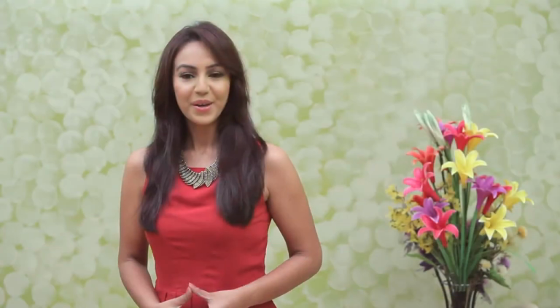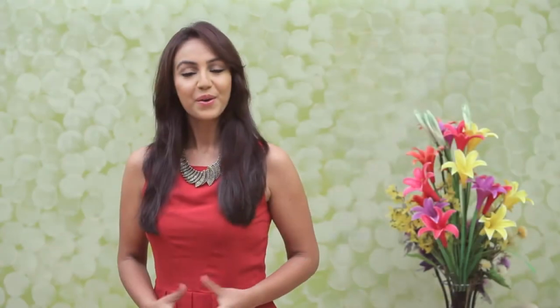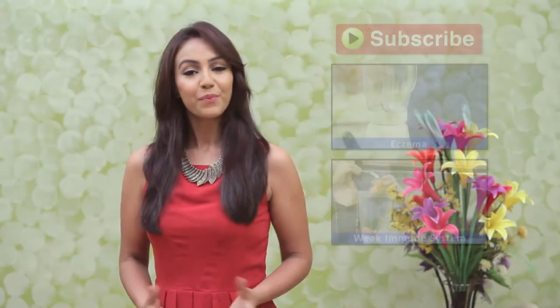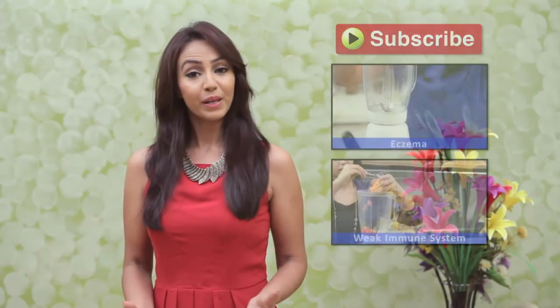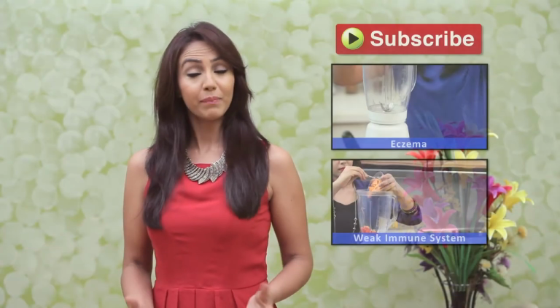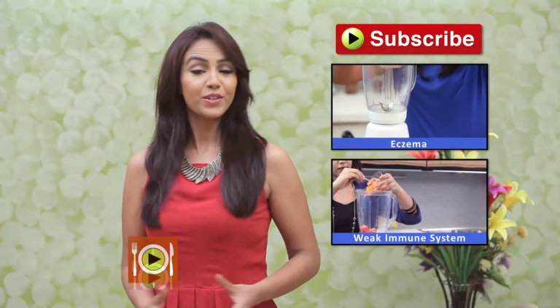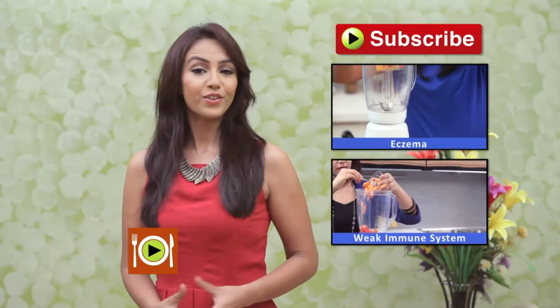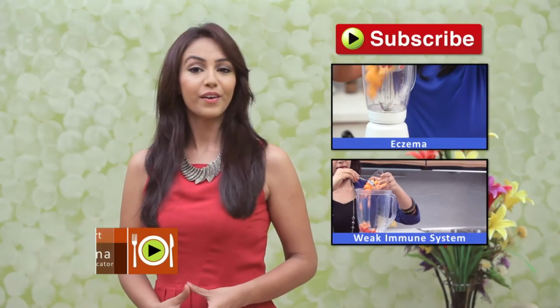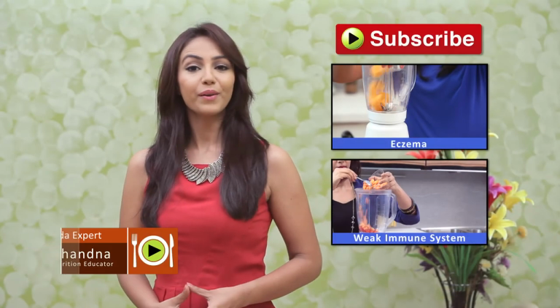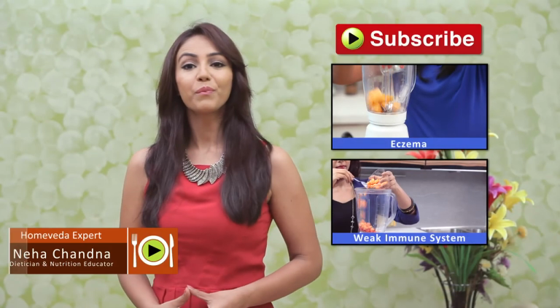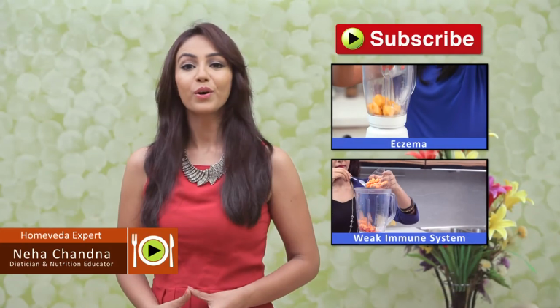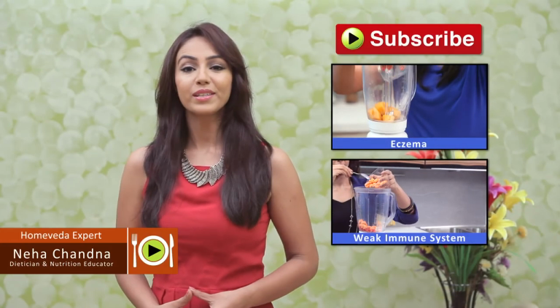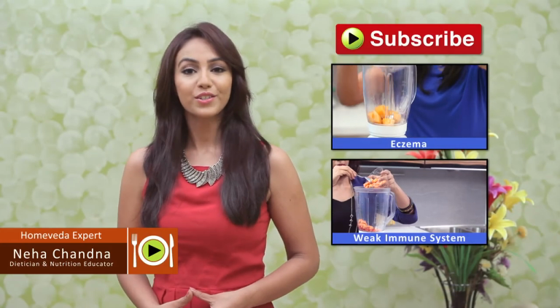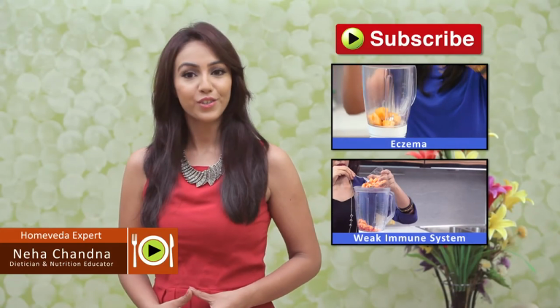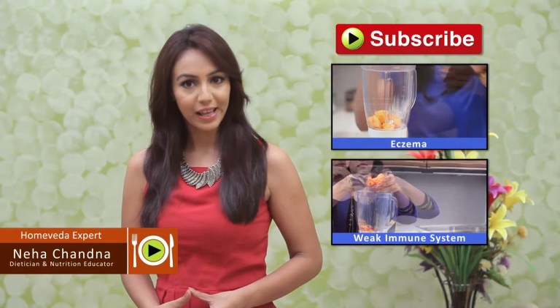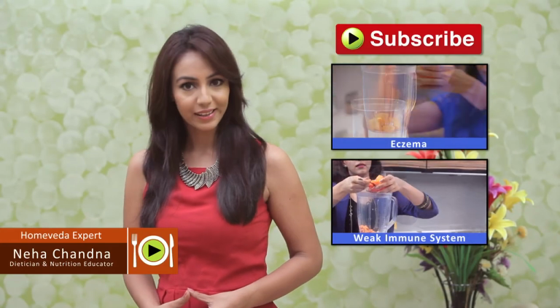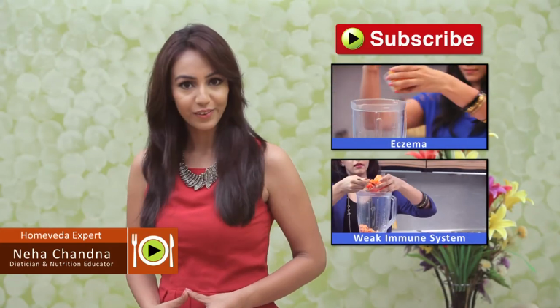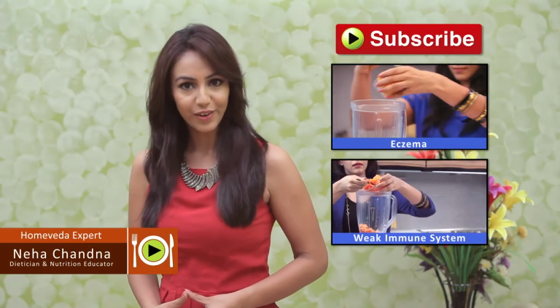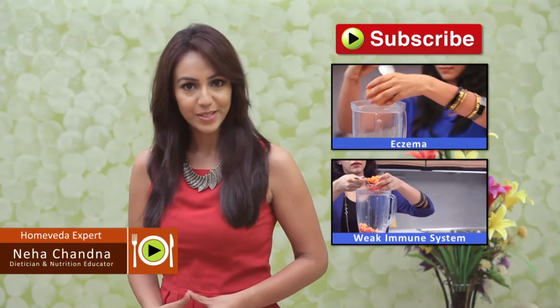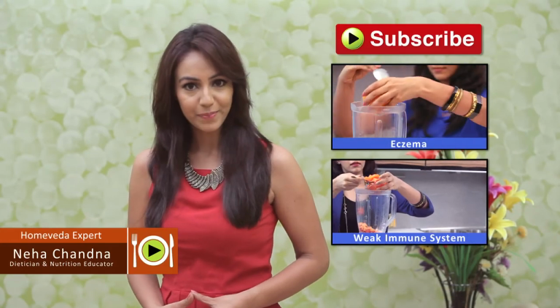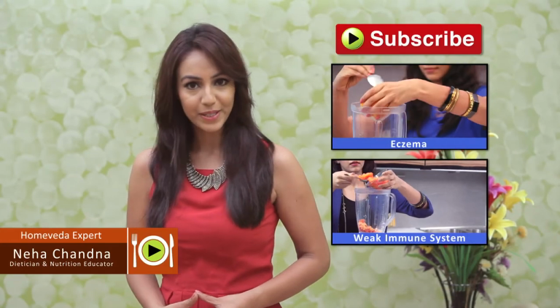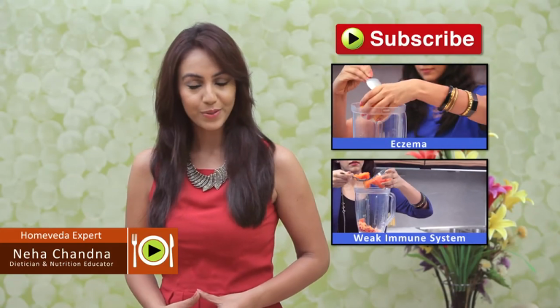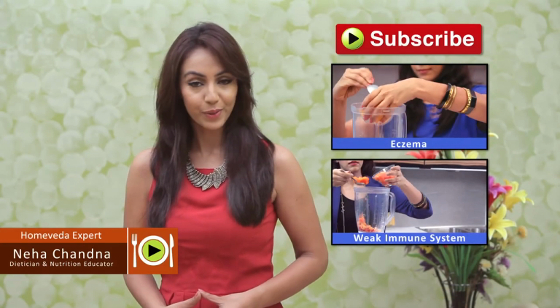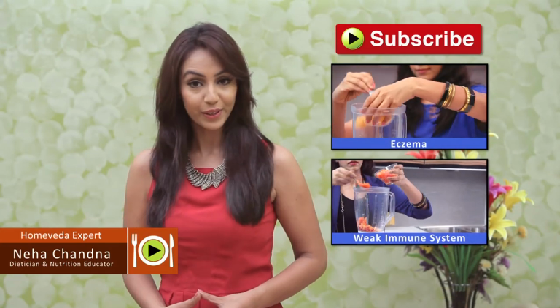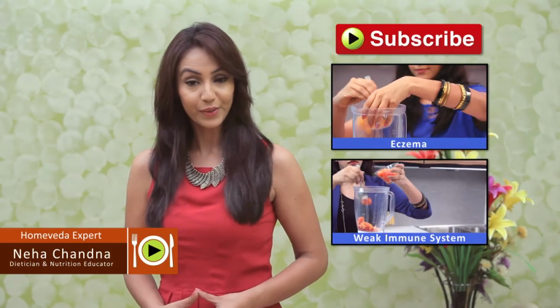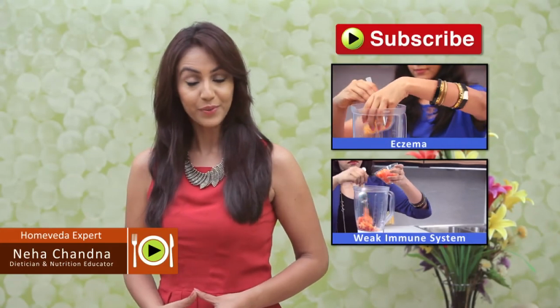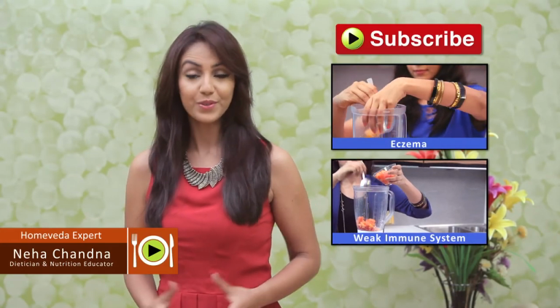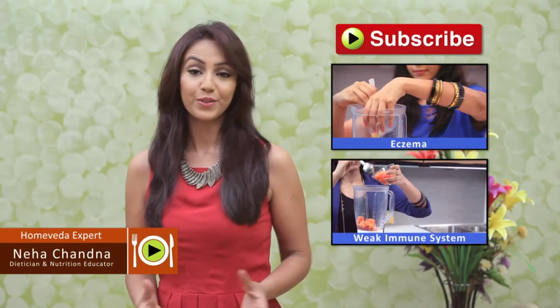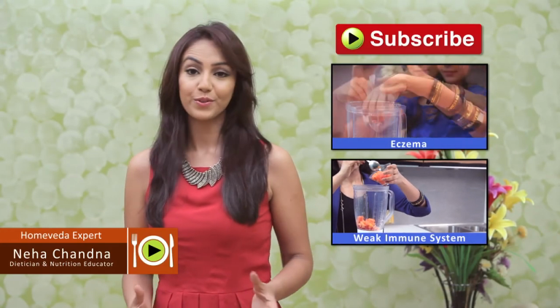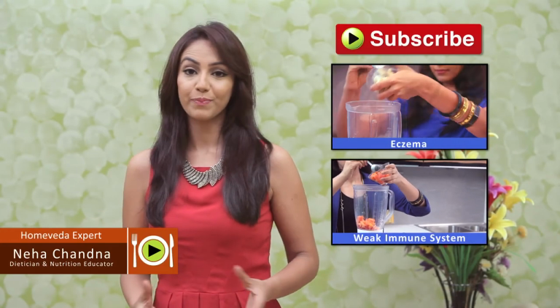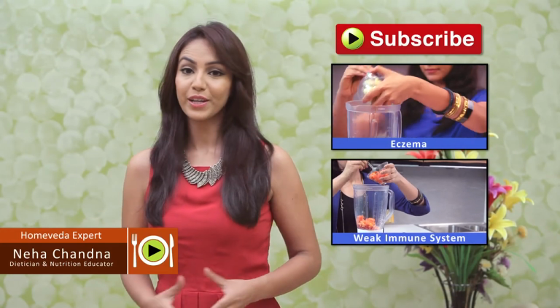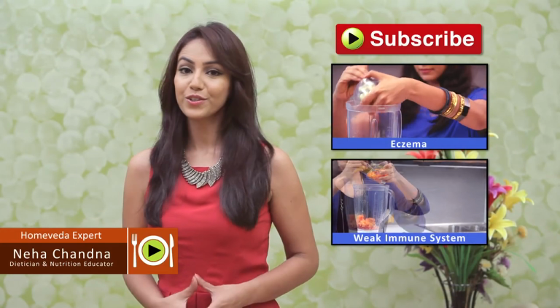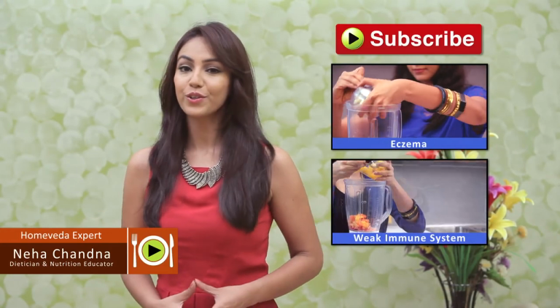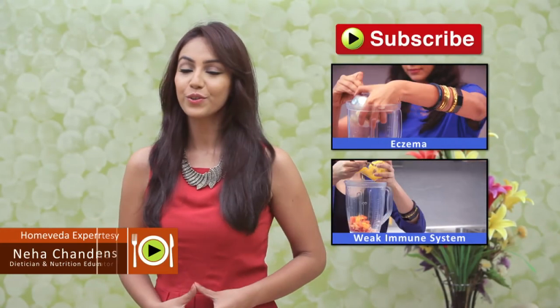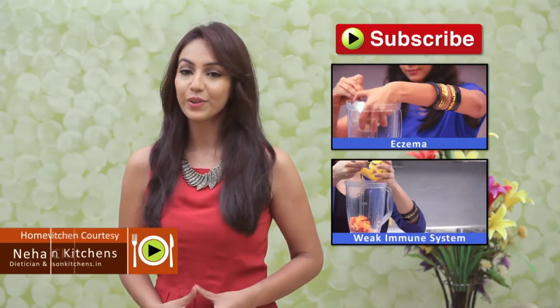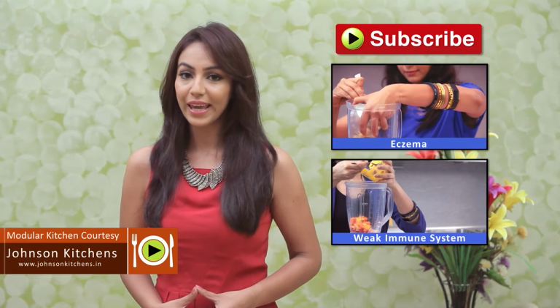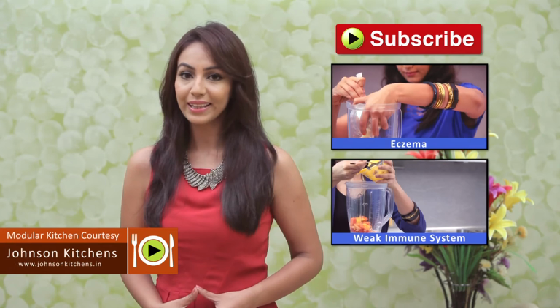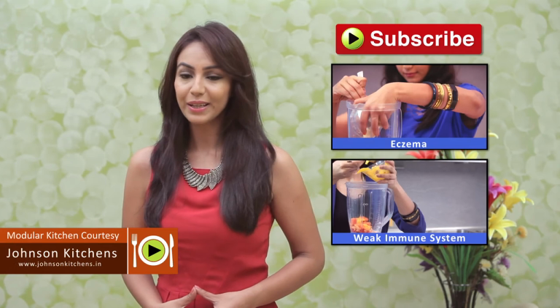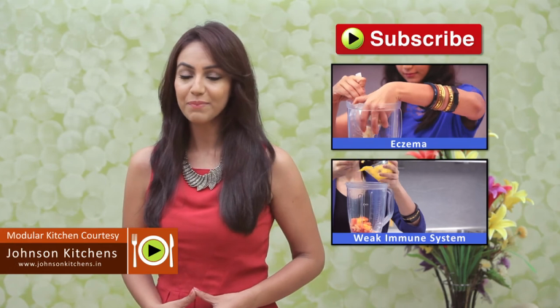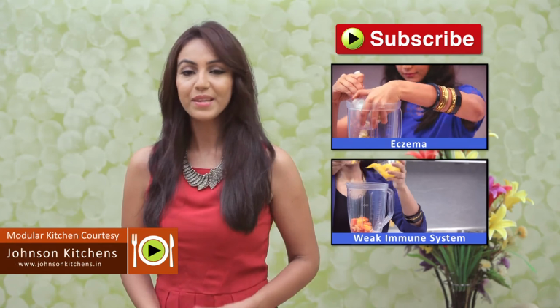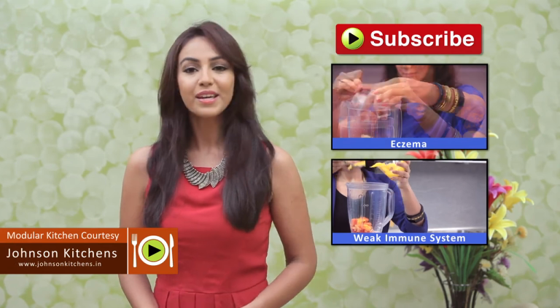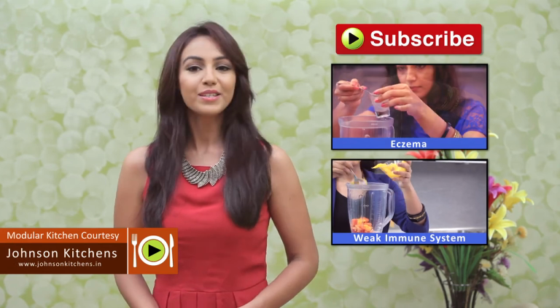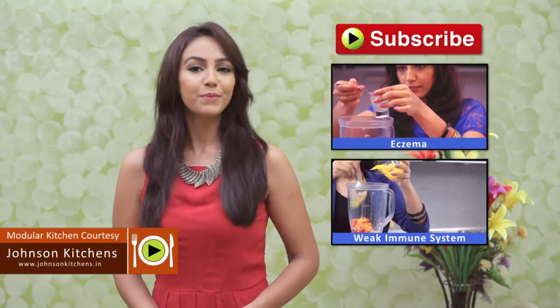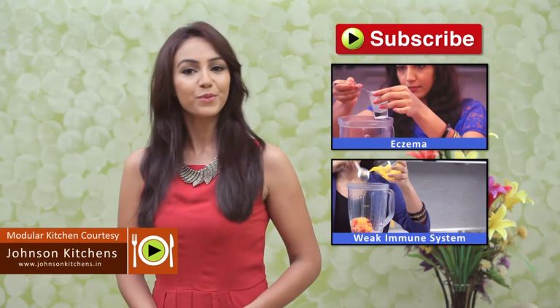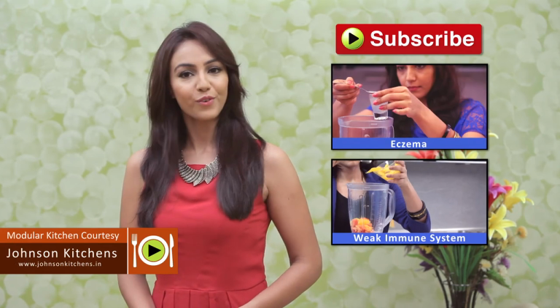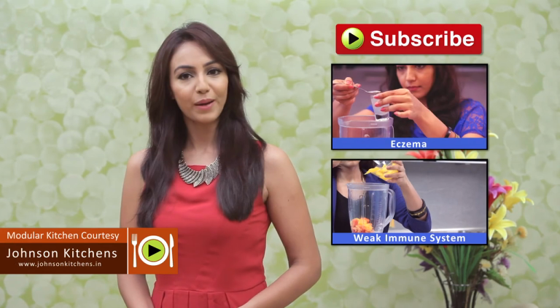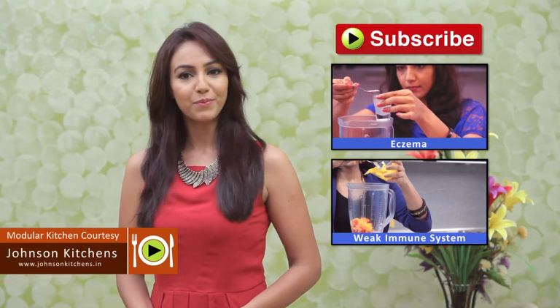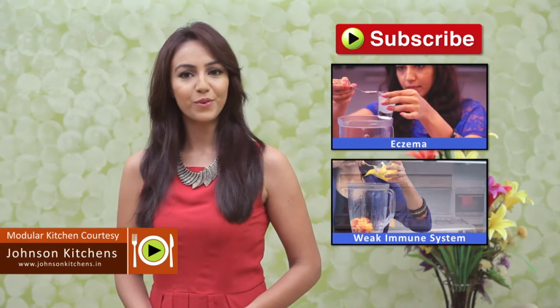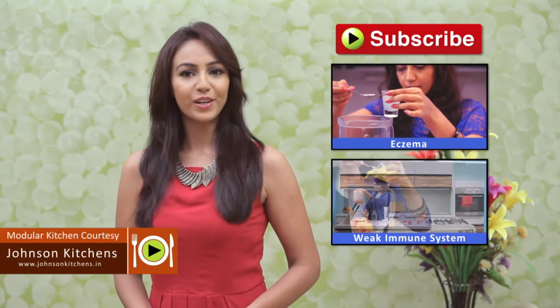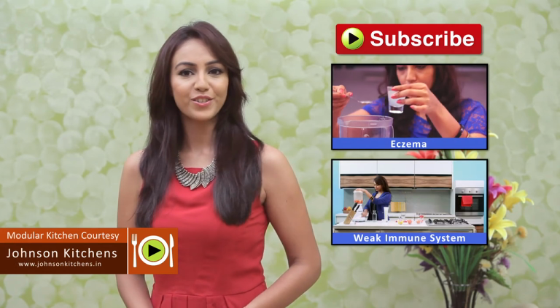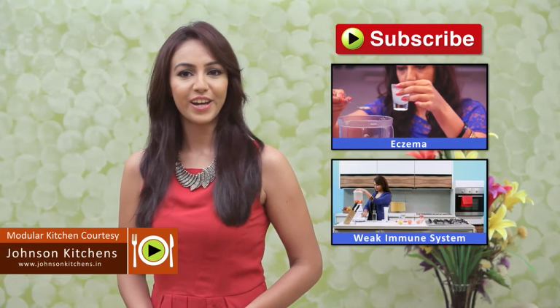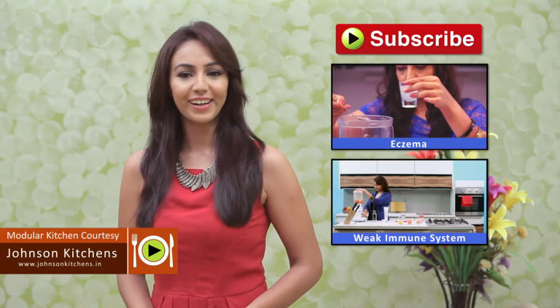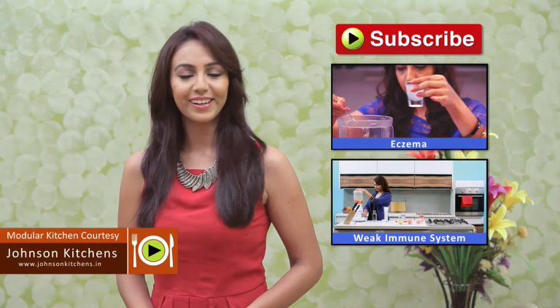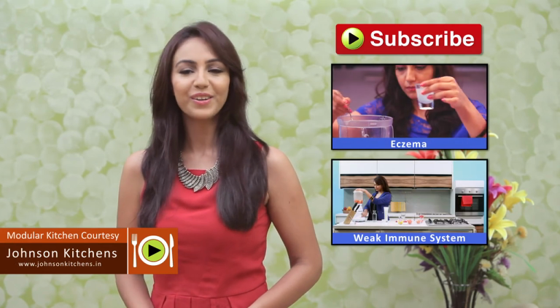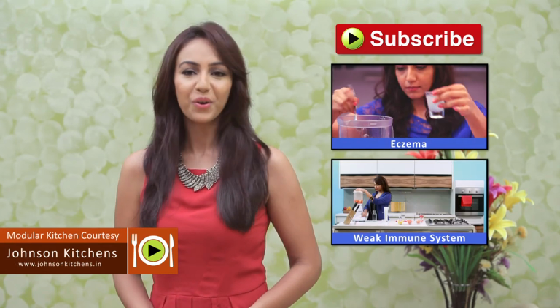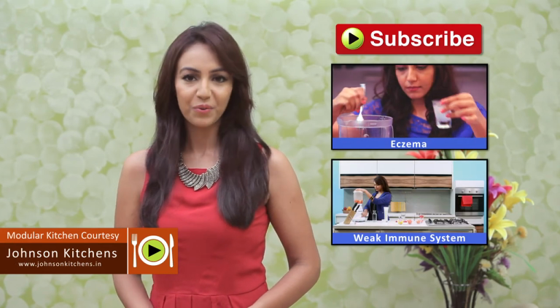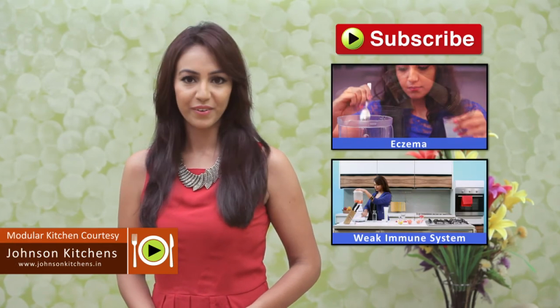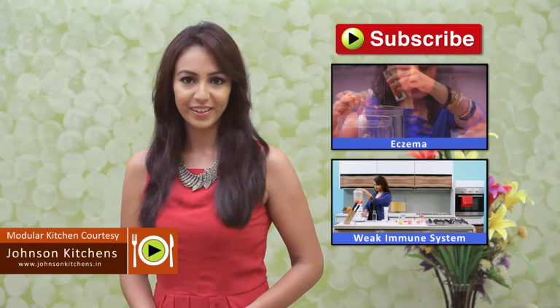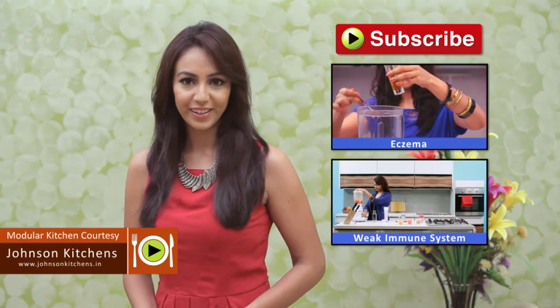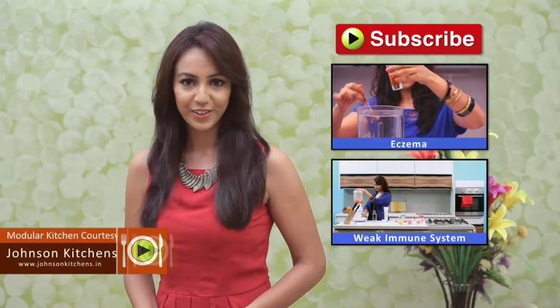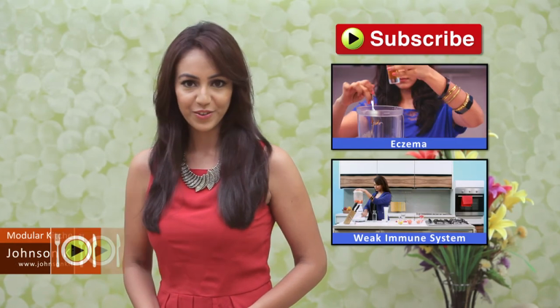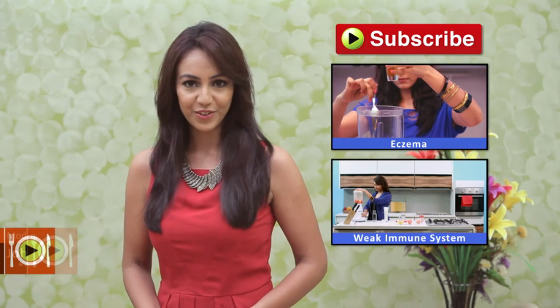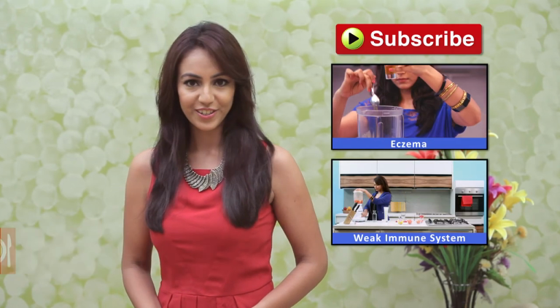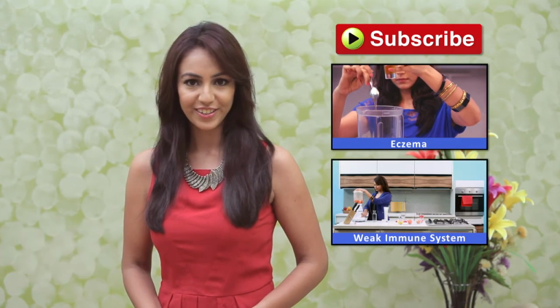We'll be sharing more such healthy recipes with you. So to make sure you get them, subscribe to our channel, Home Veda Nutrition.